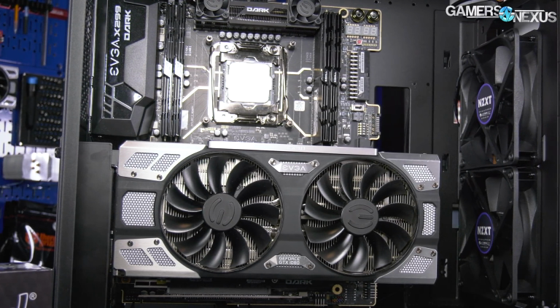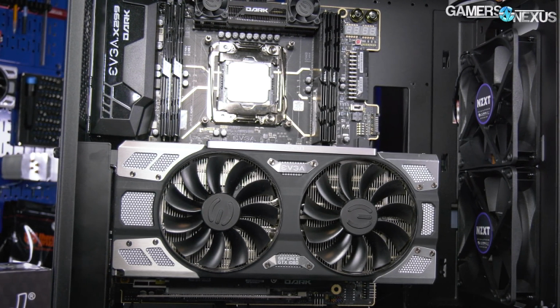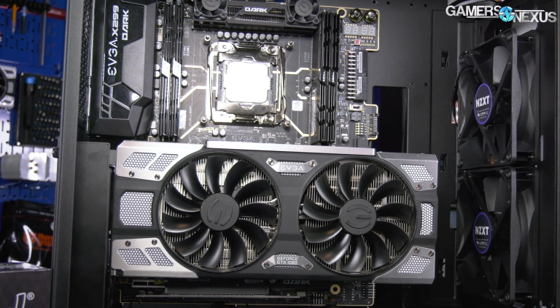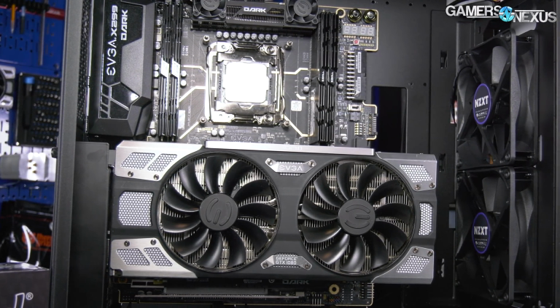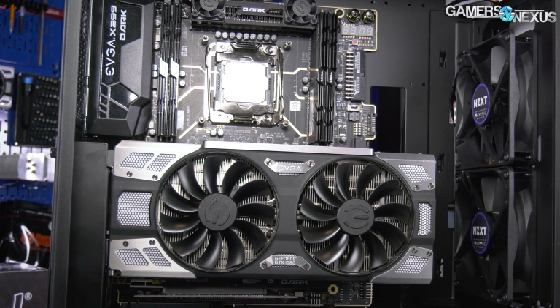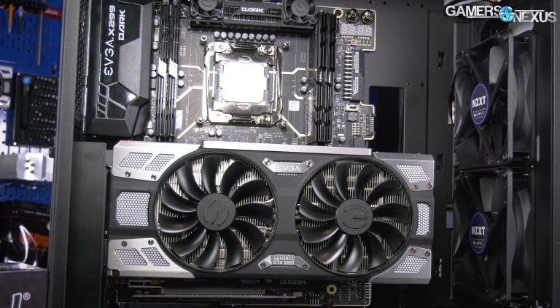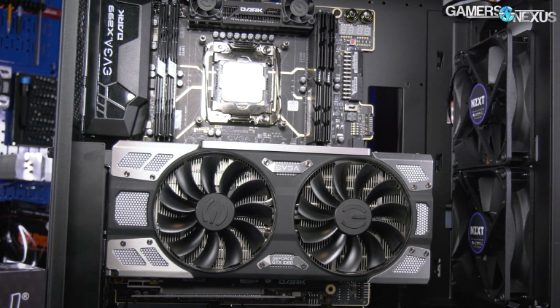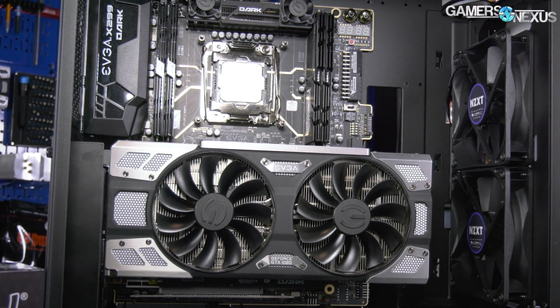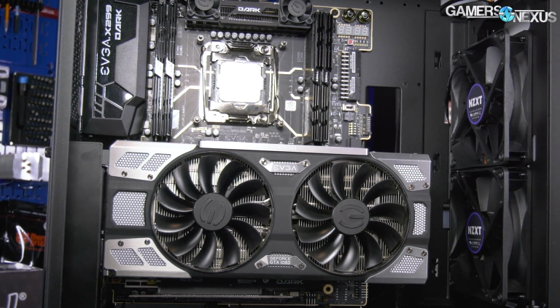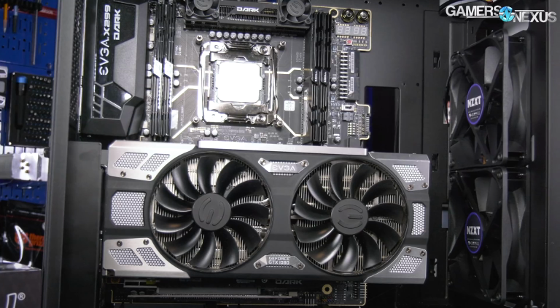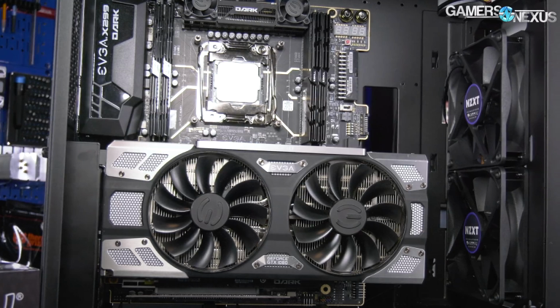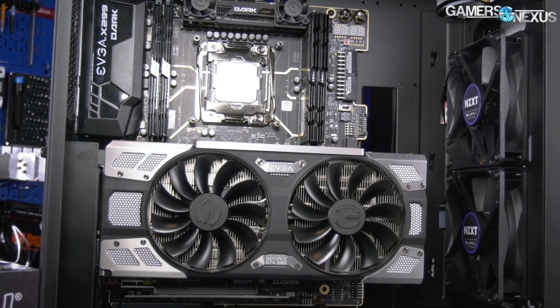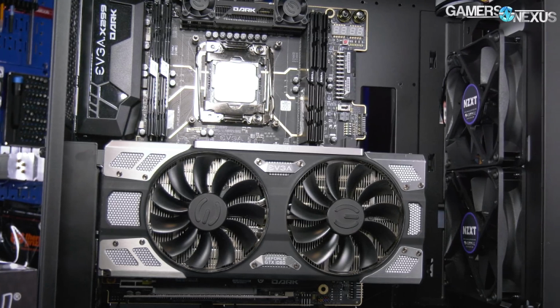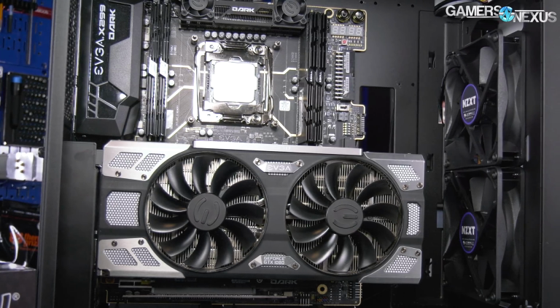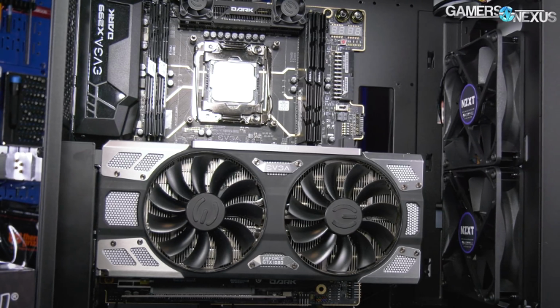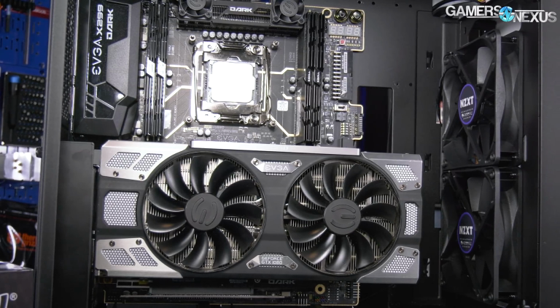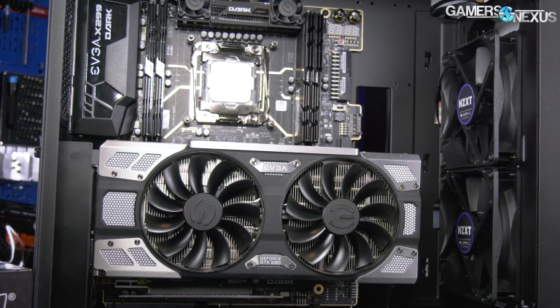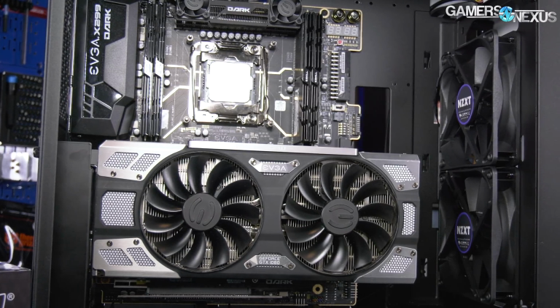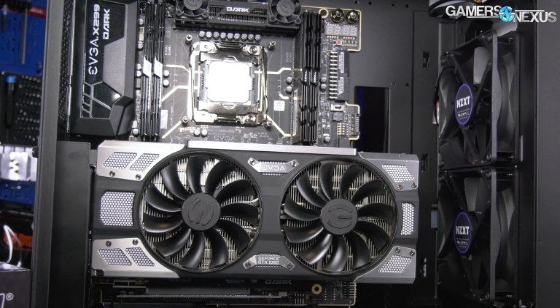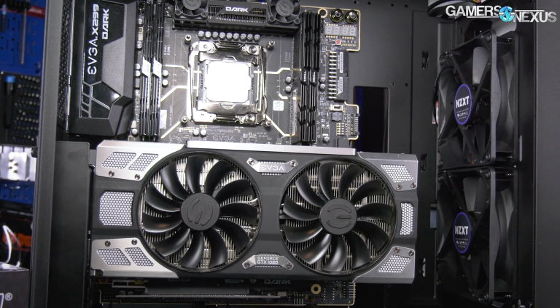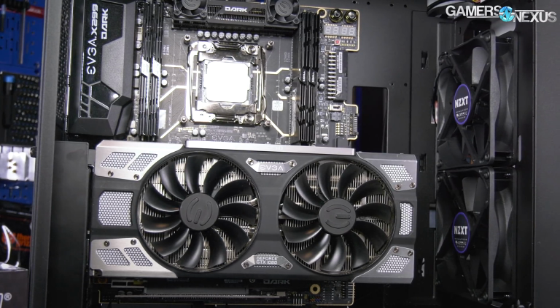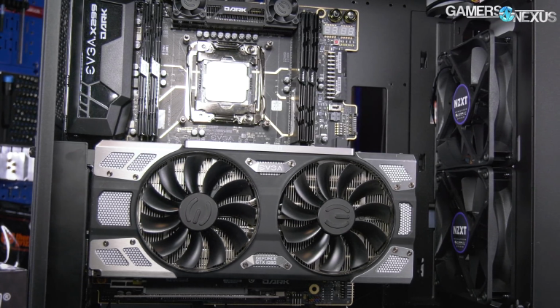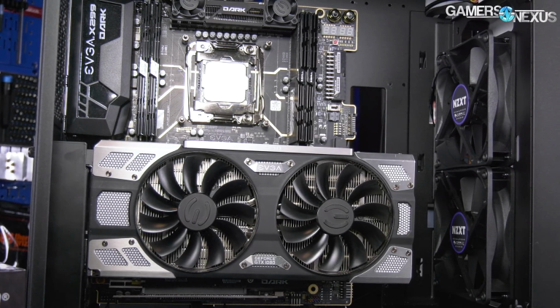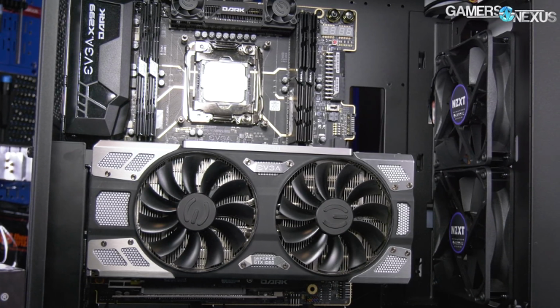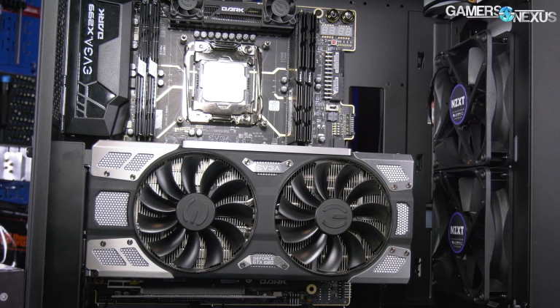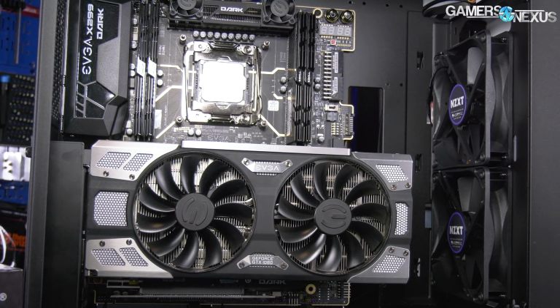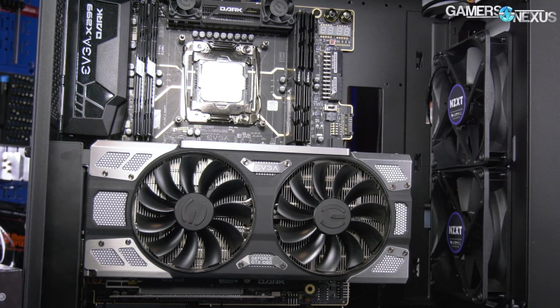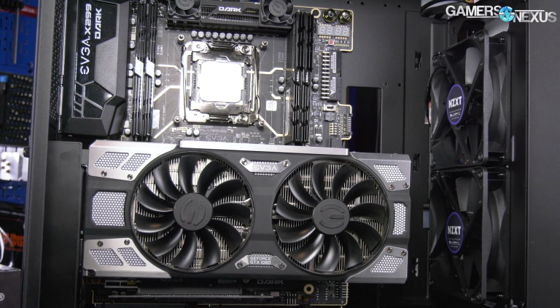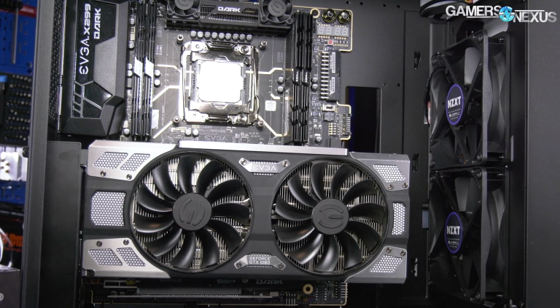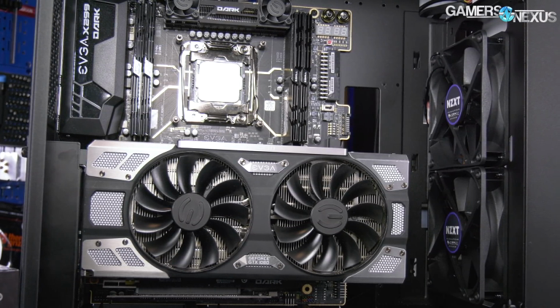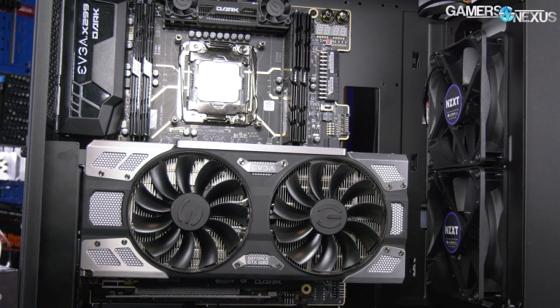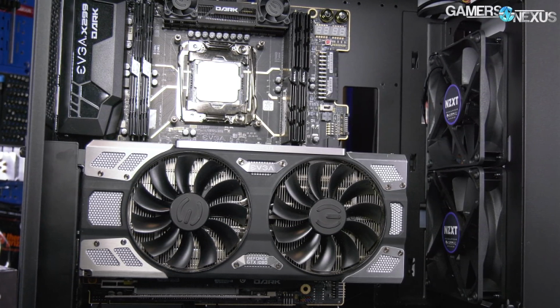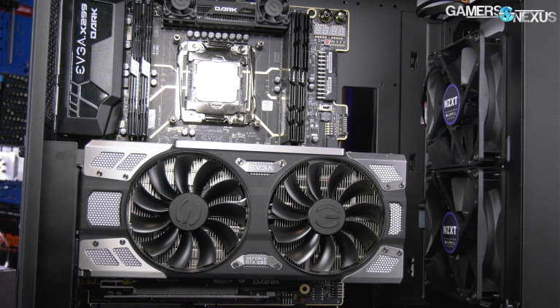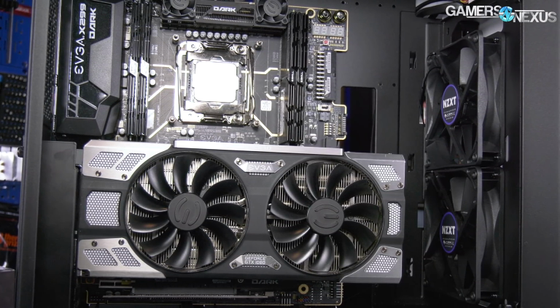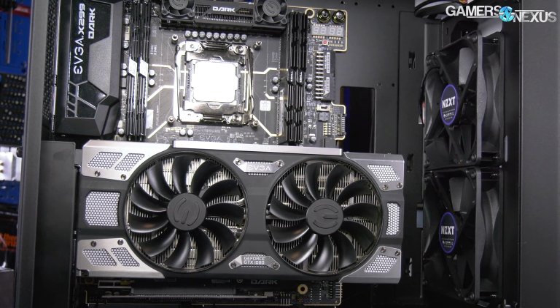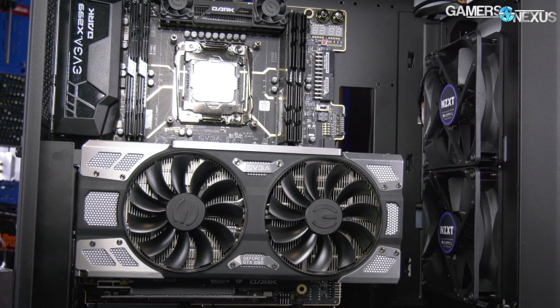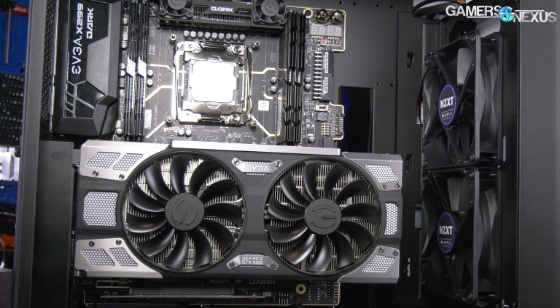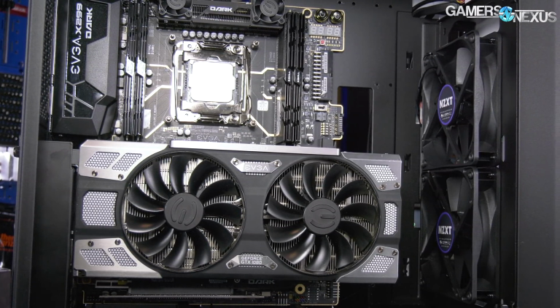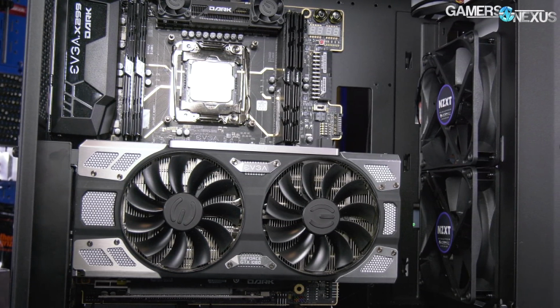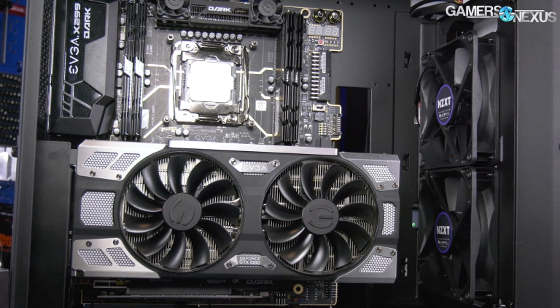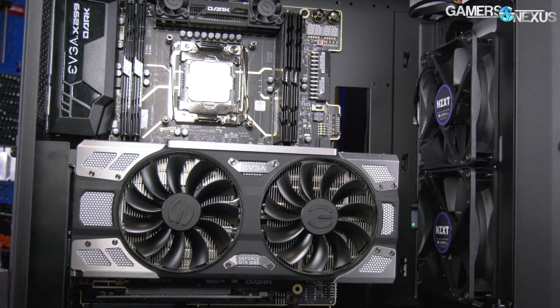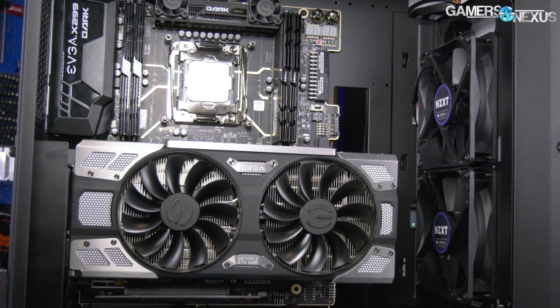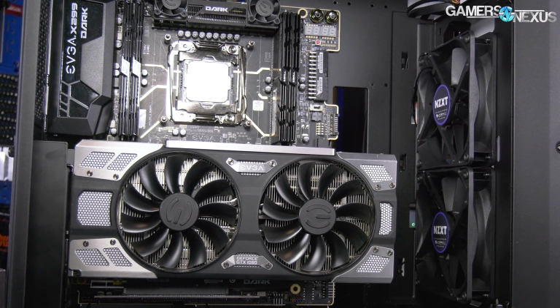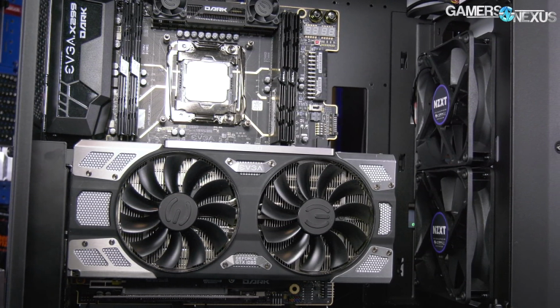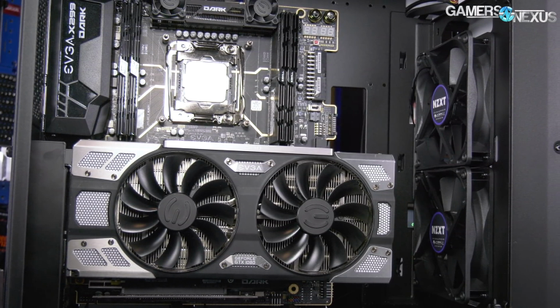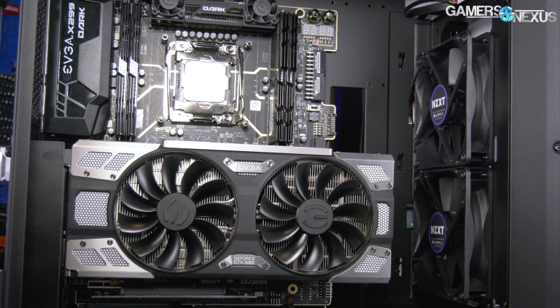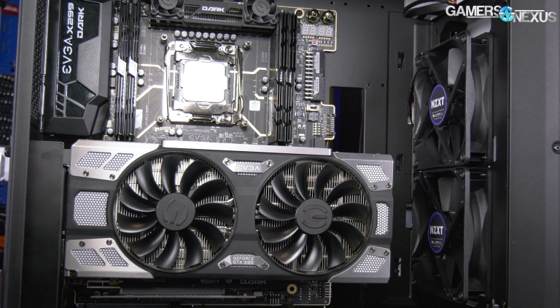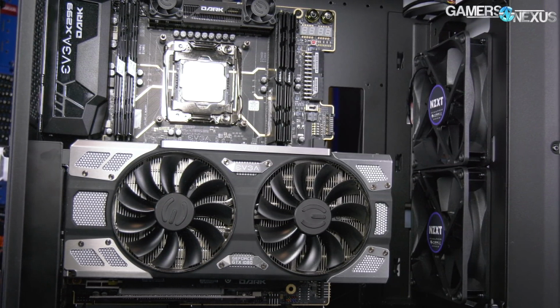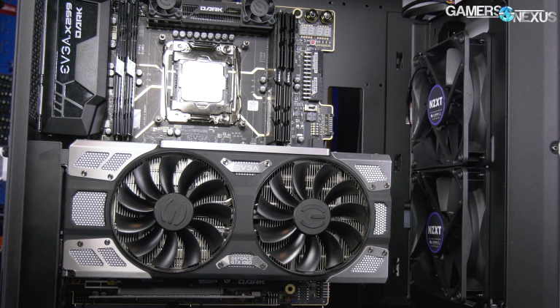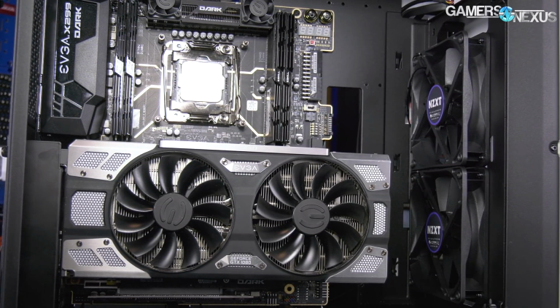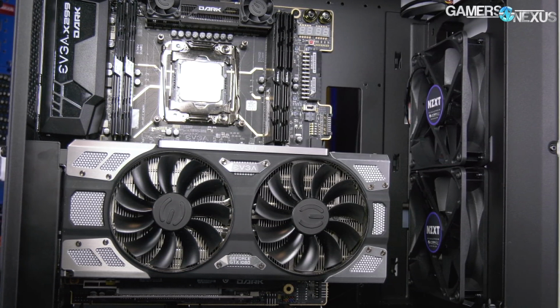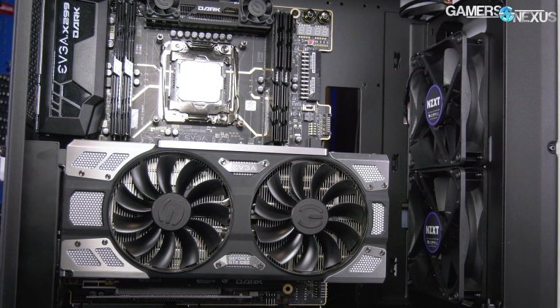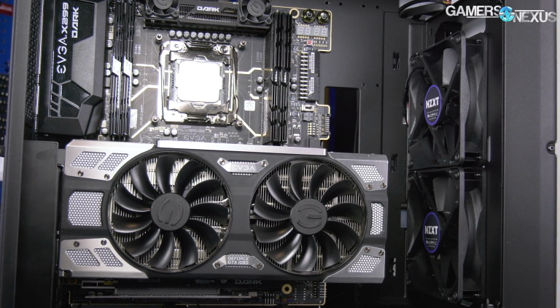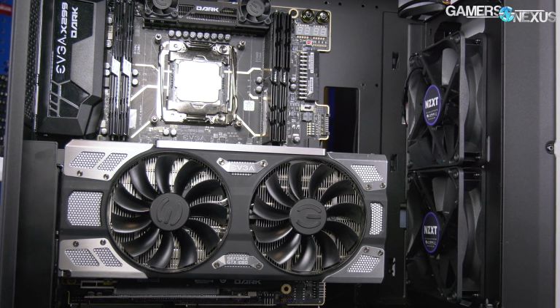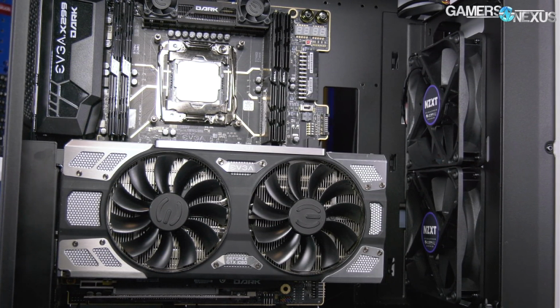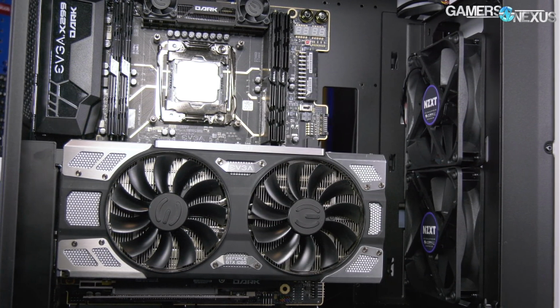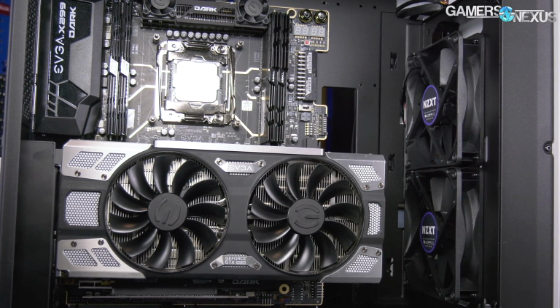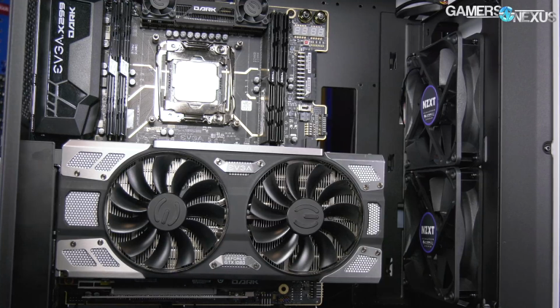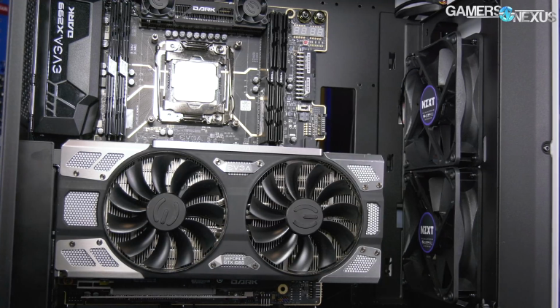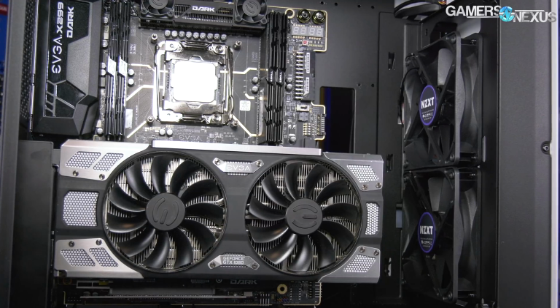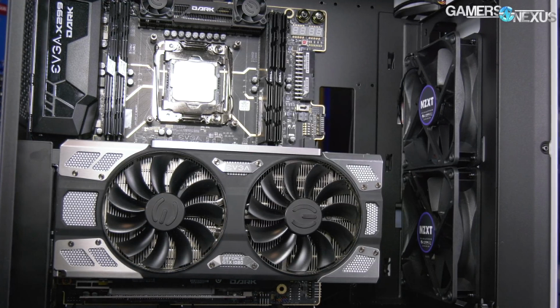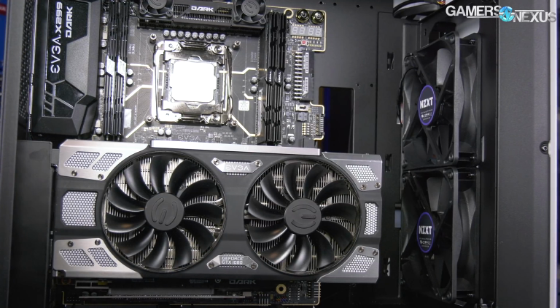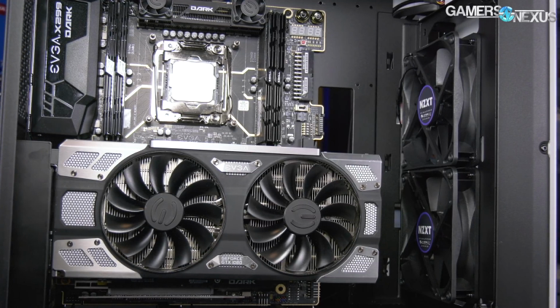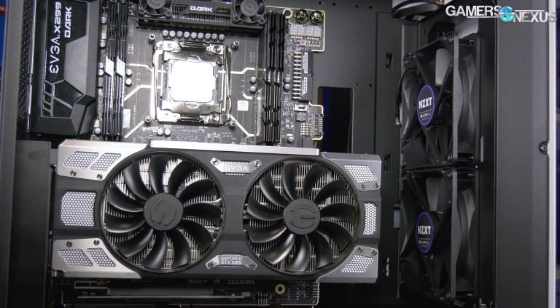The CableMod mount should push the card closer to the motherboard, which has other interesting thermal characteristics that we'll get into today.